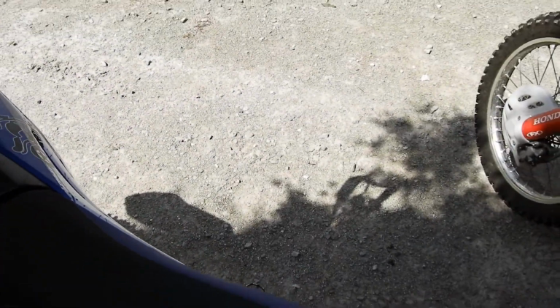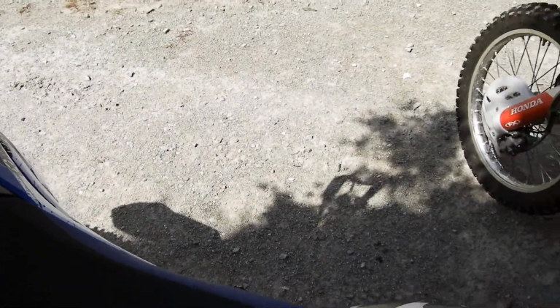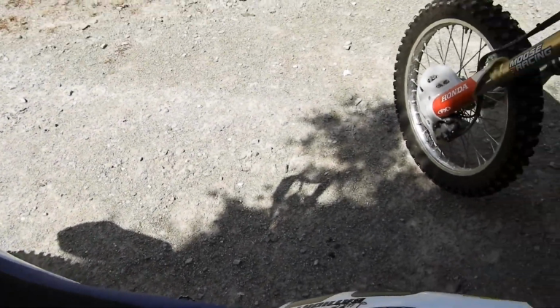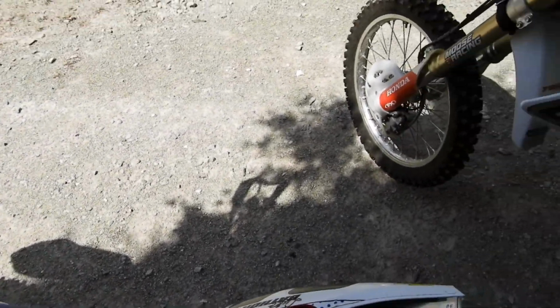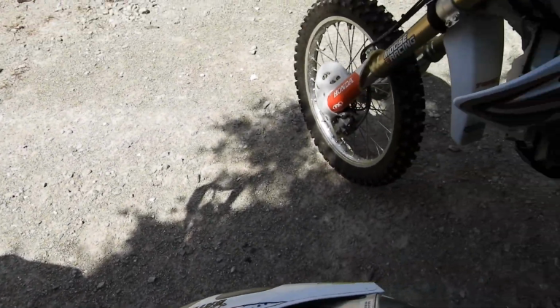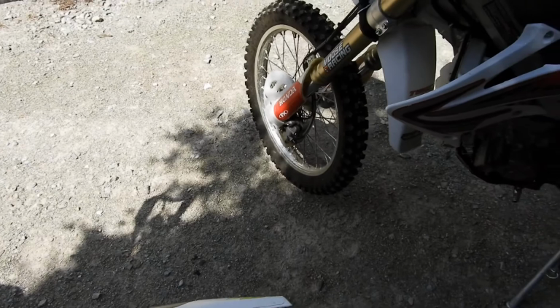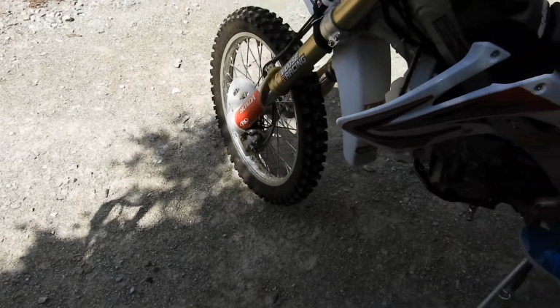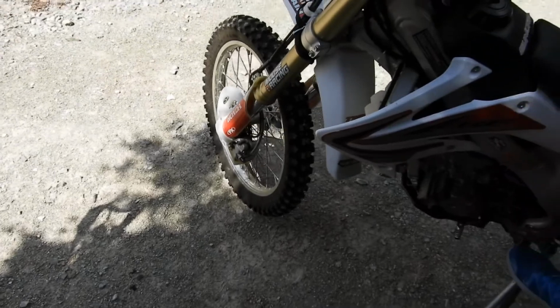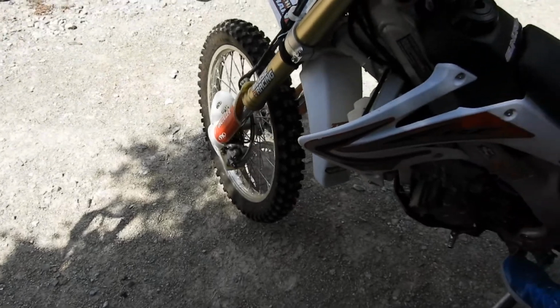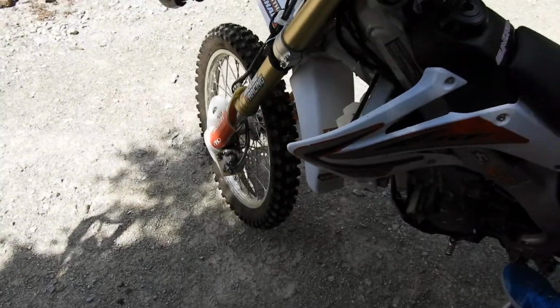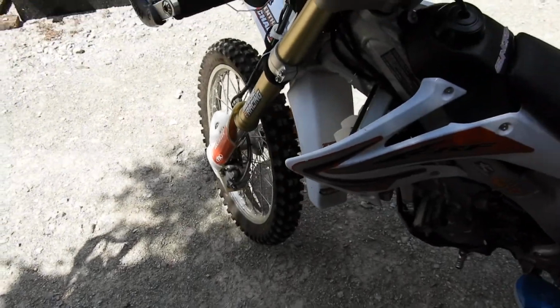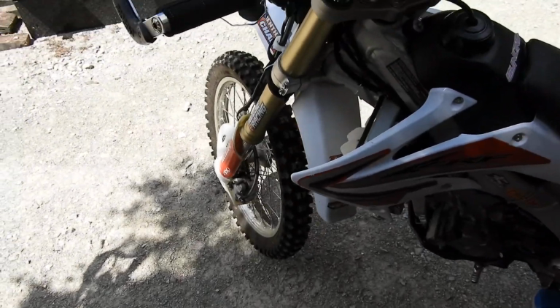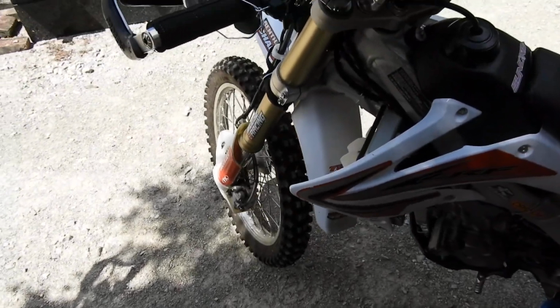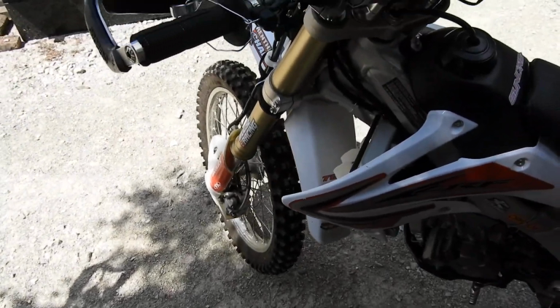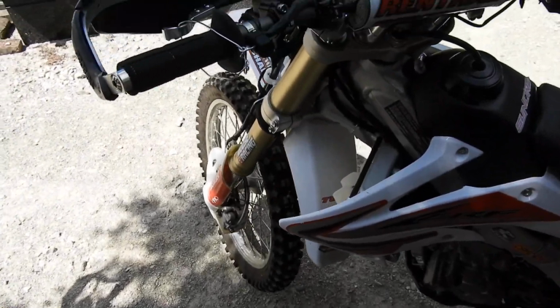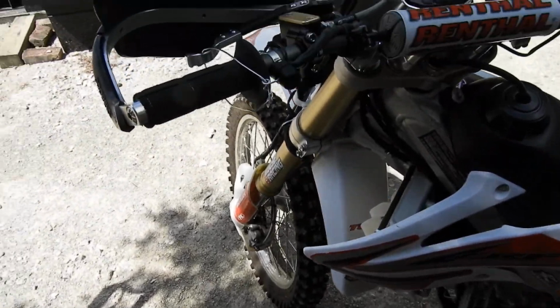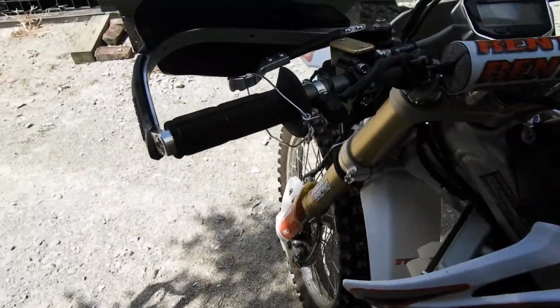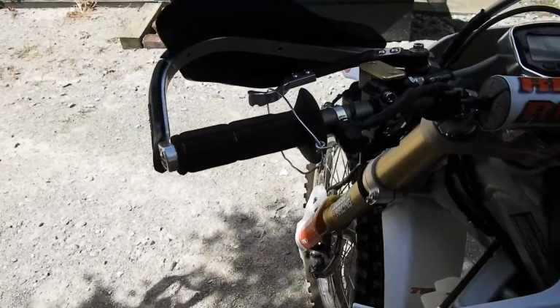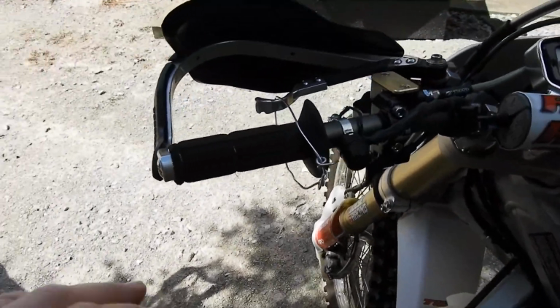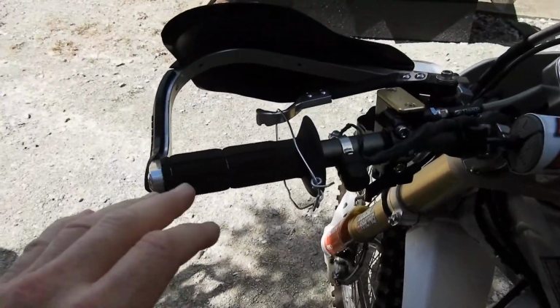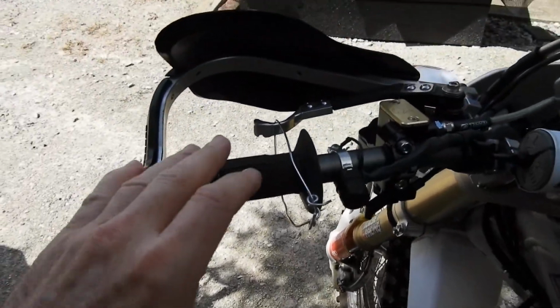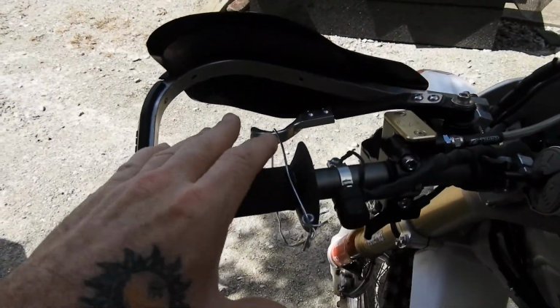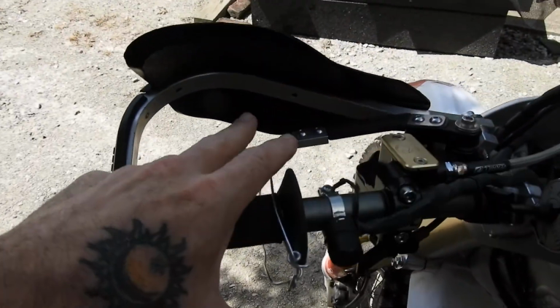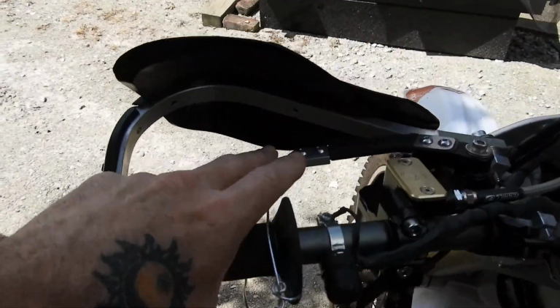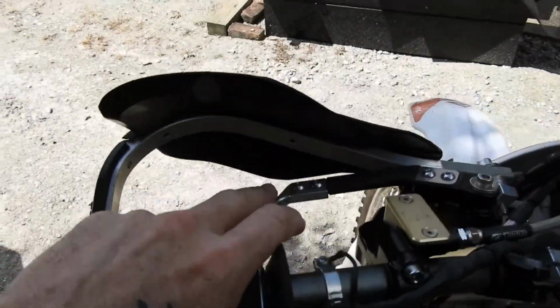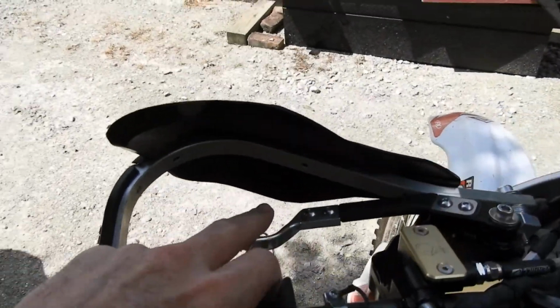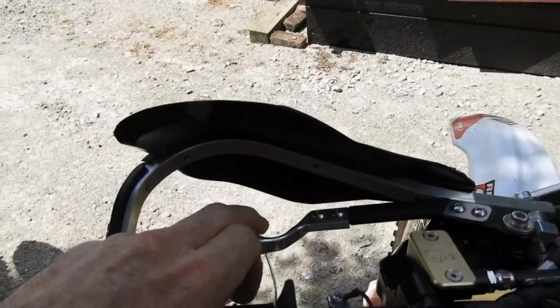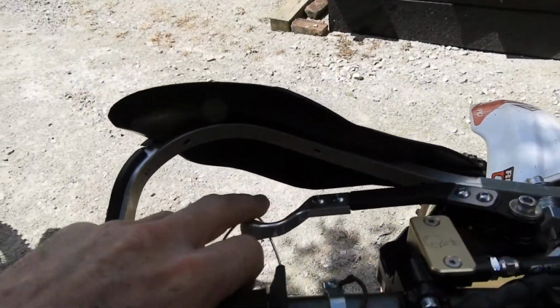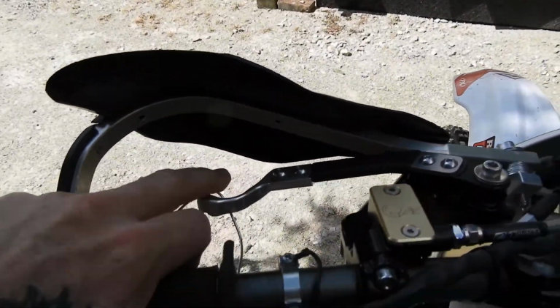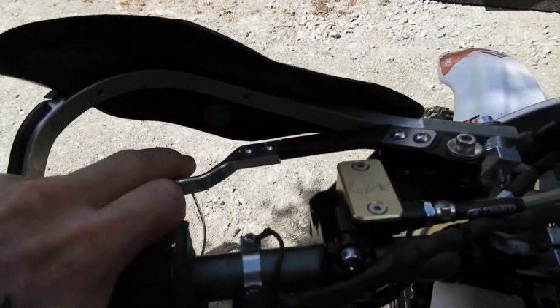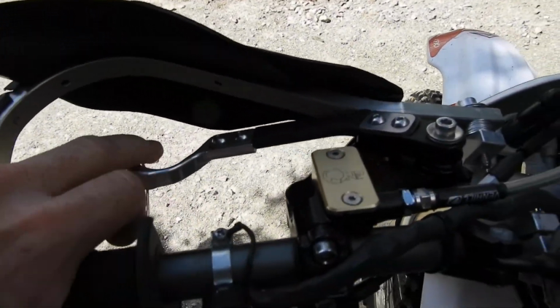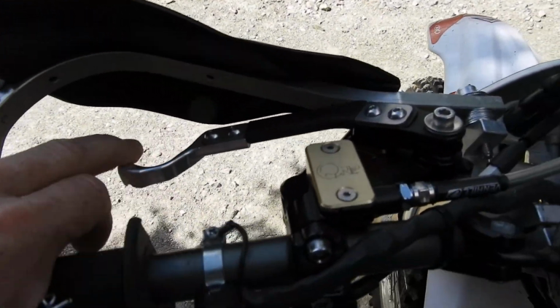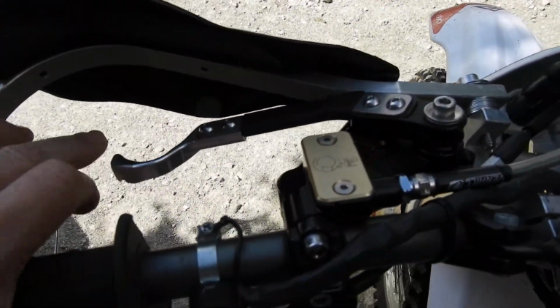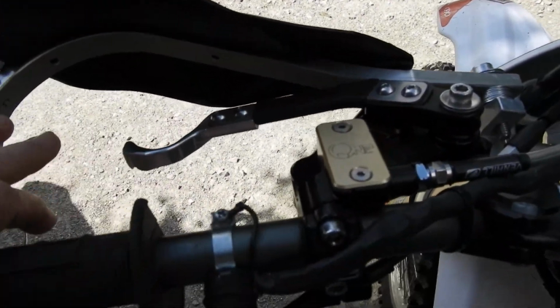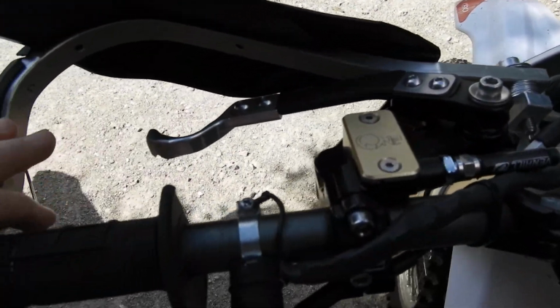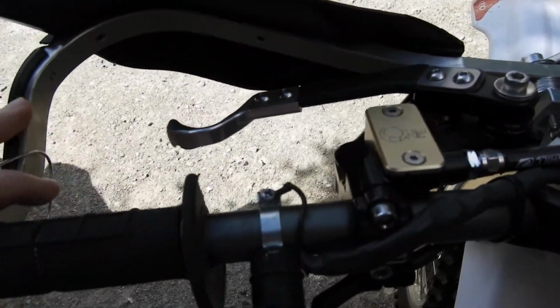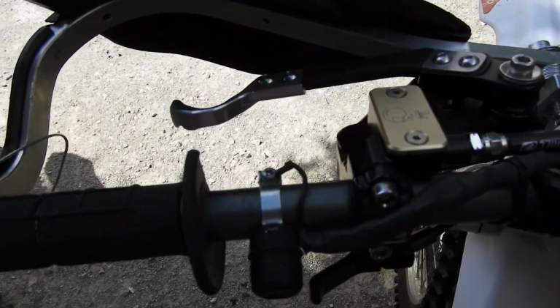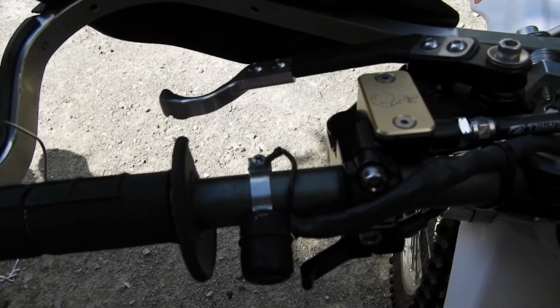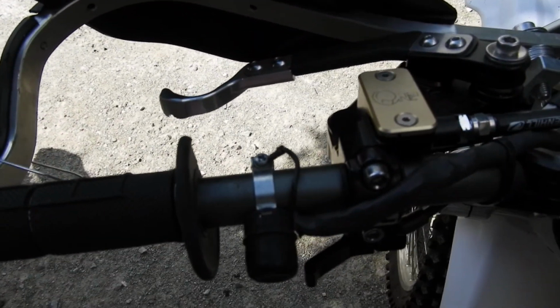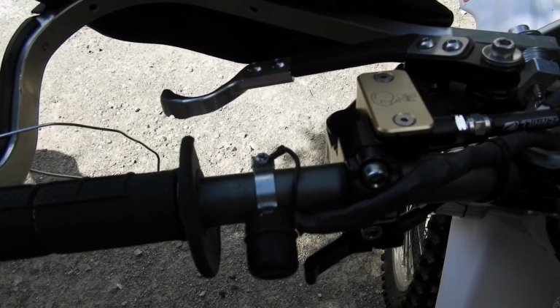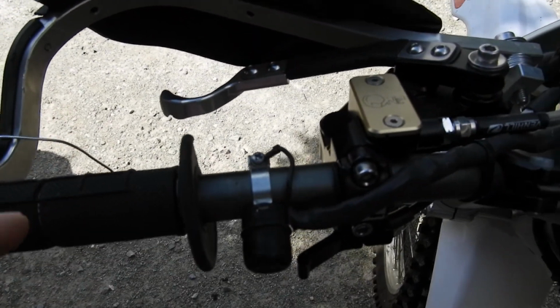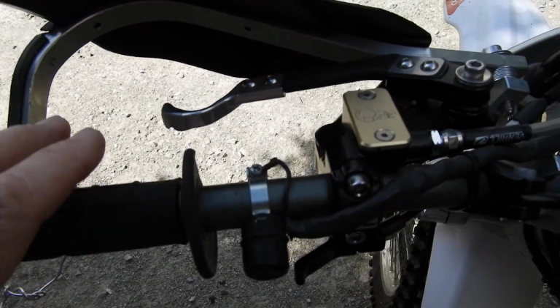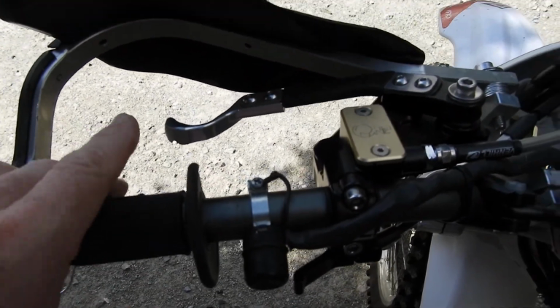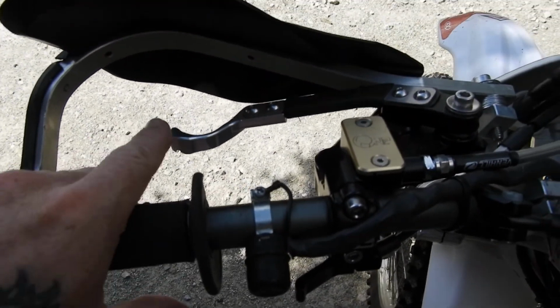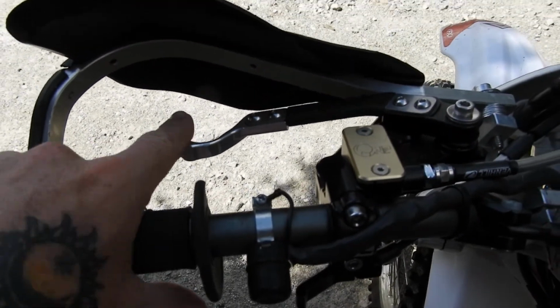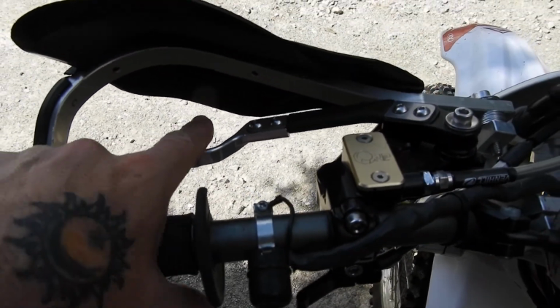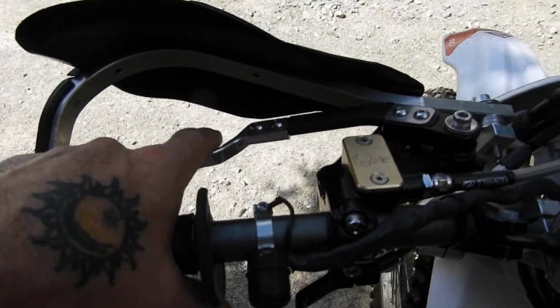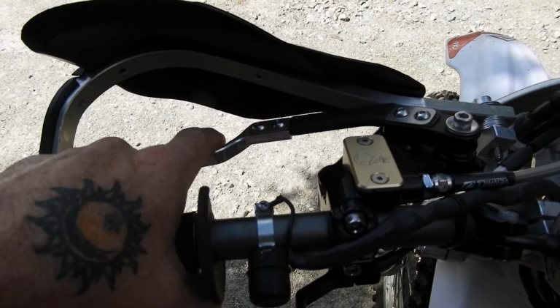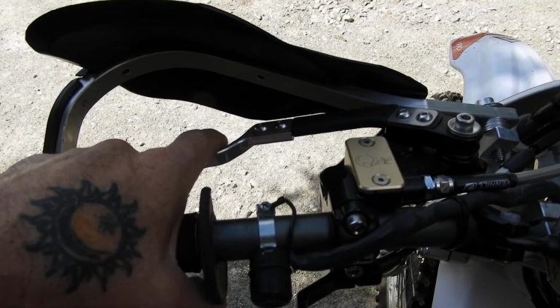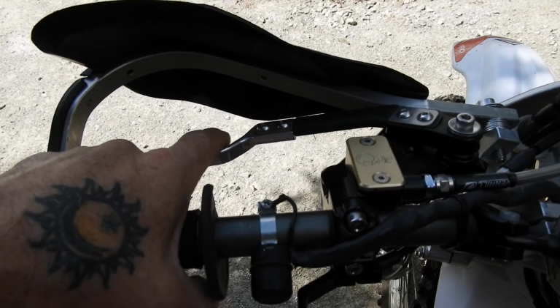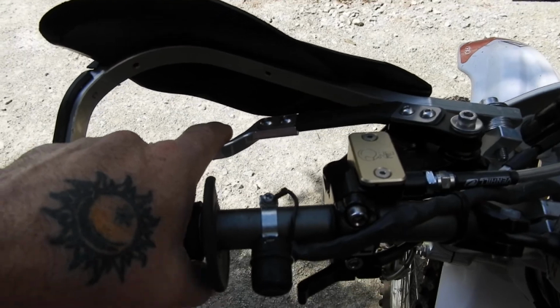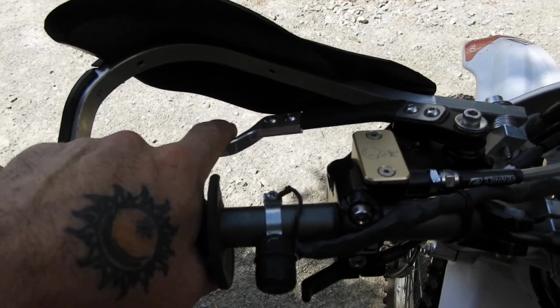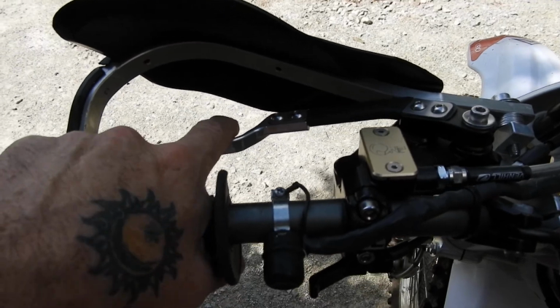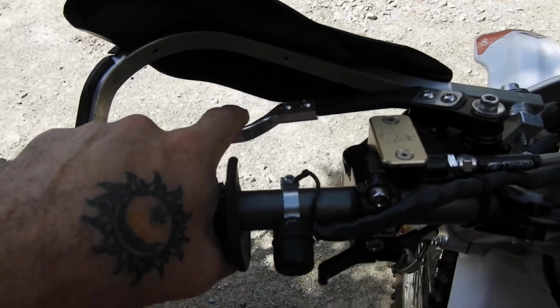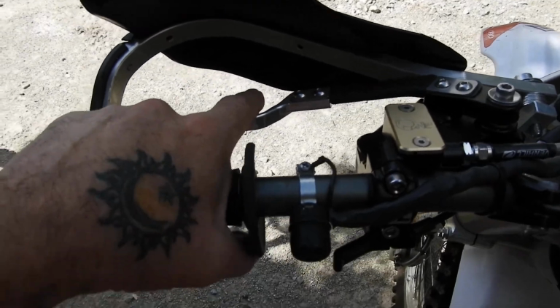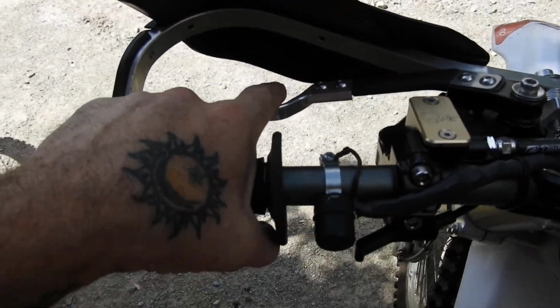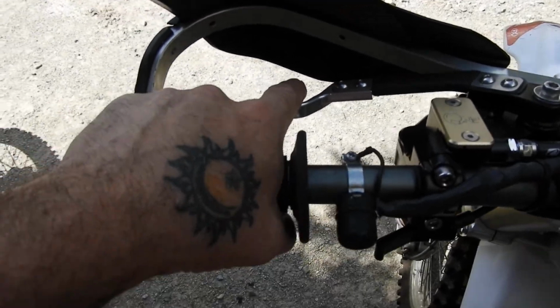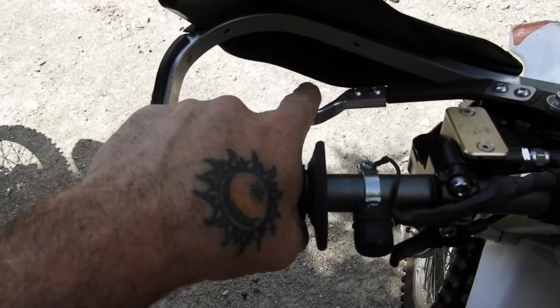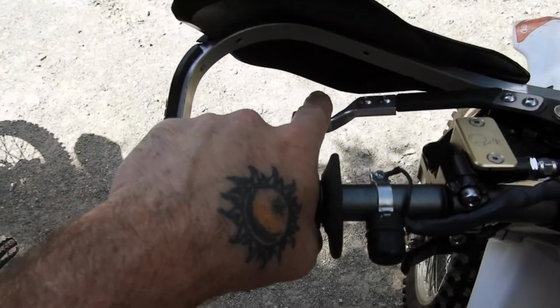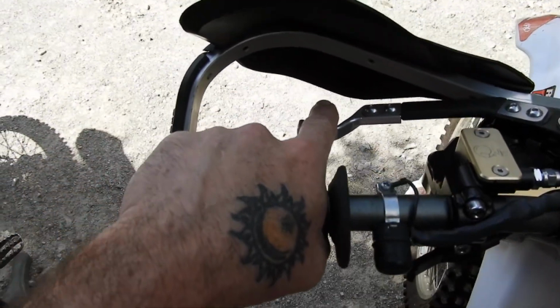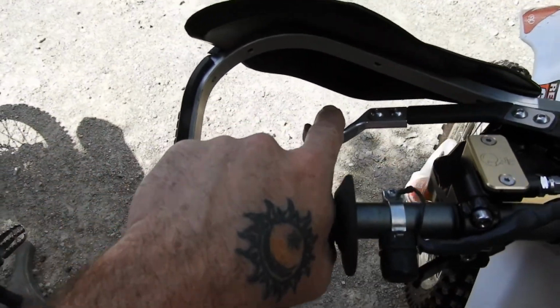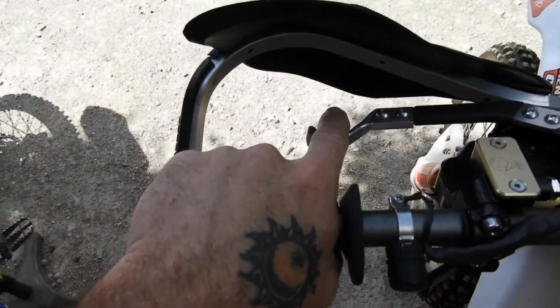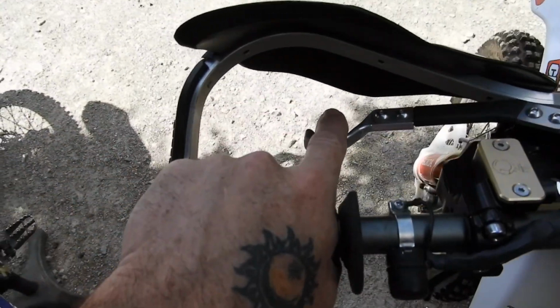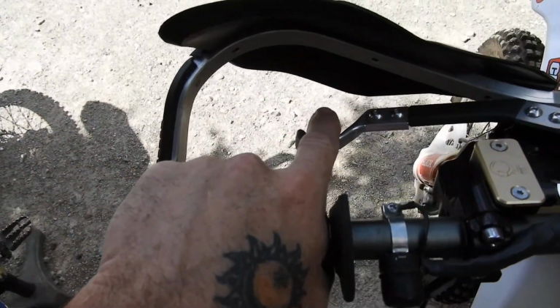Anyway, we'll be checking that here in a minute. Here's the Clake one-like clutch. This is a conversion from cable to...